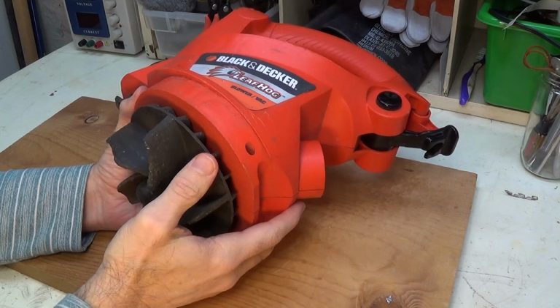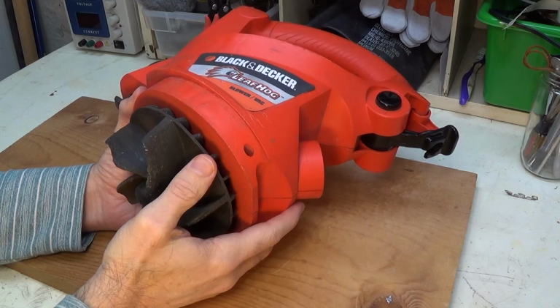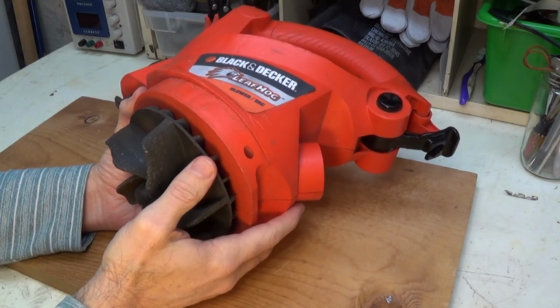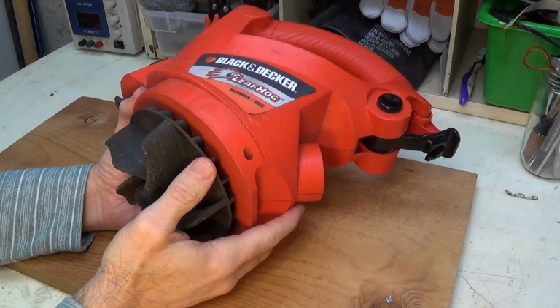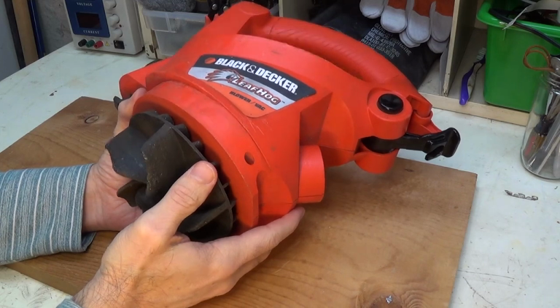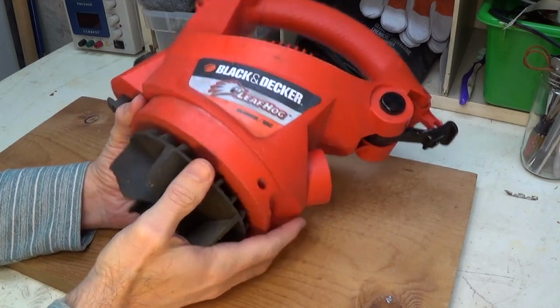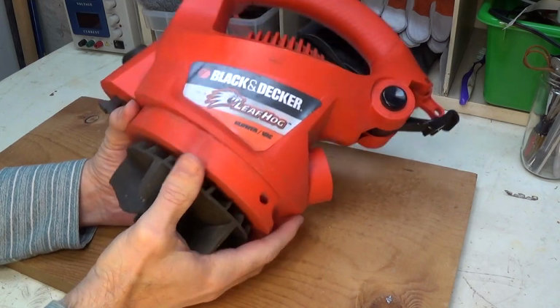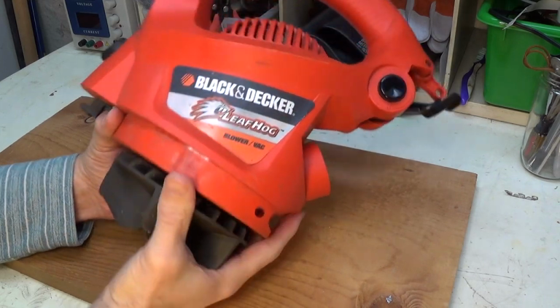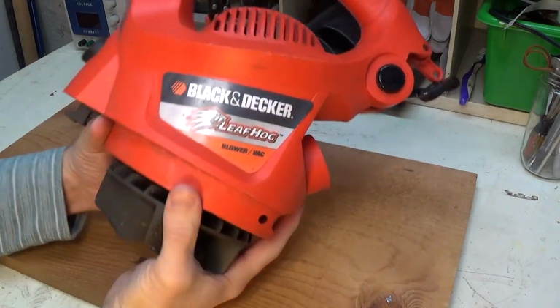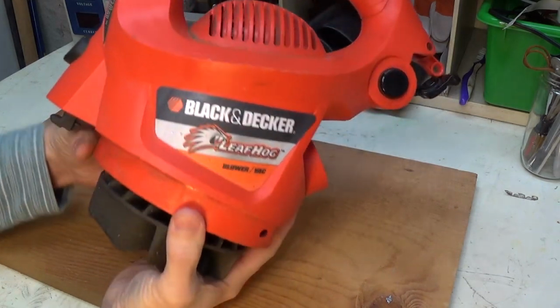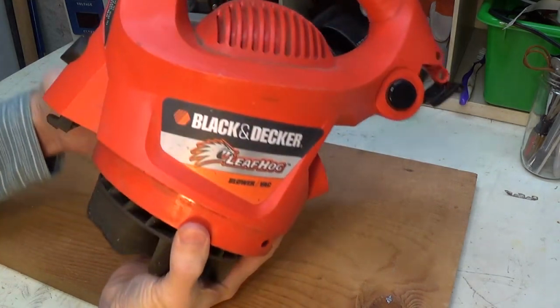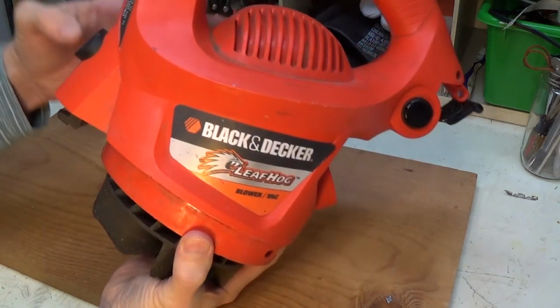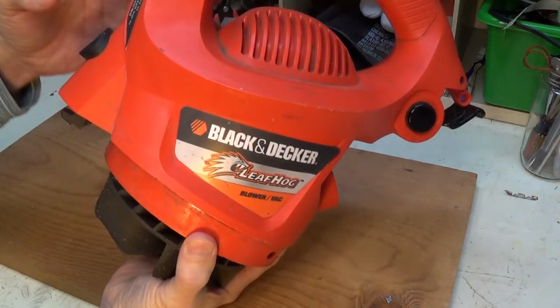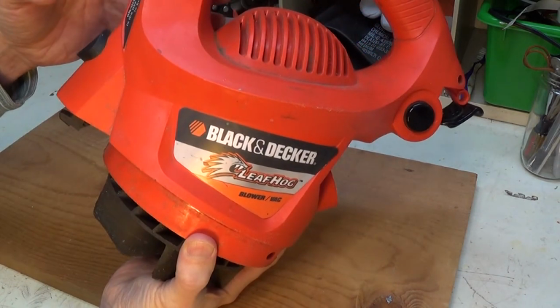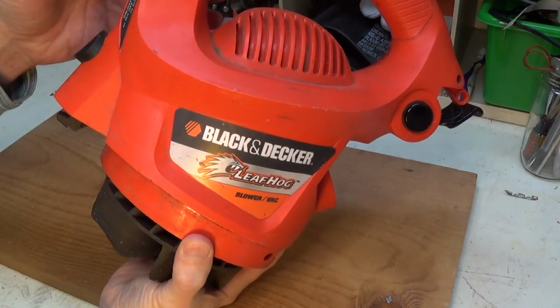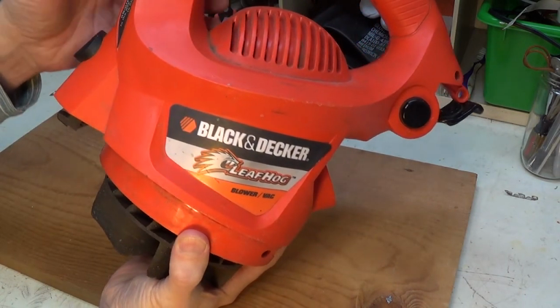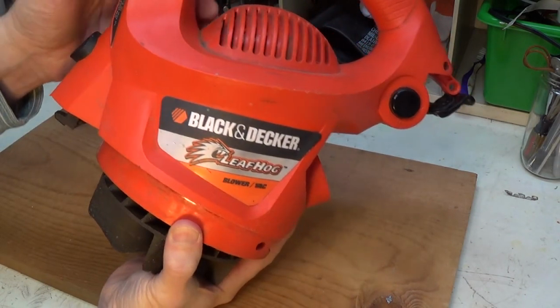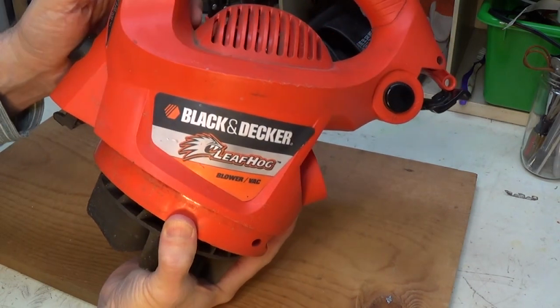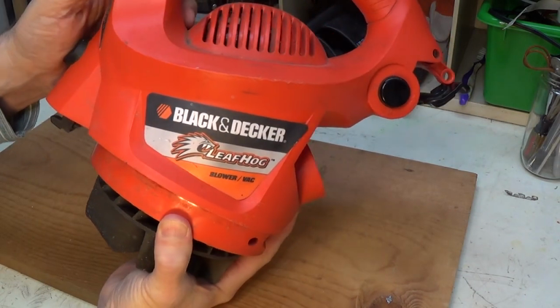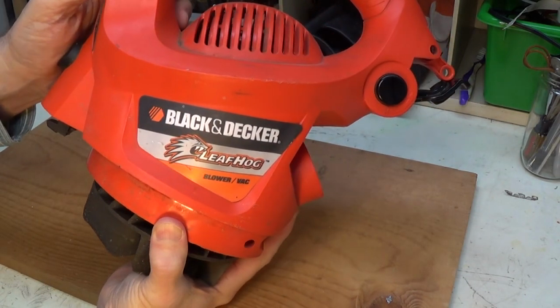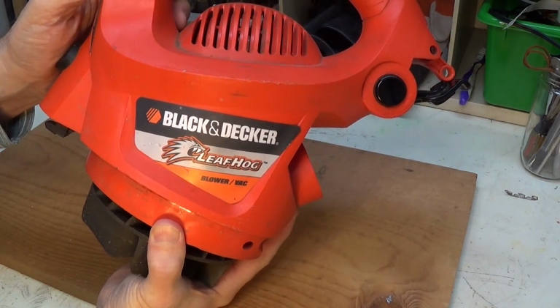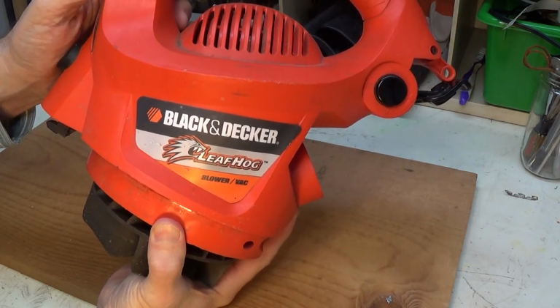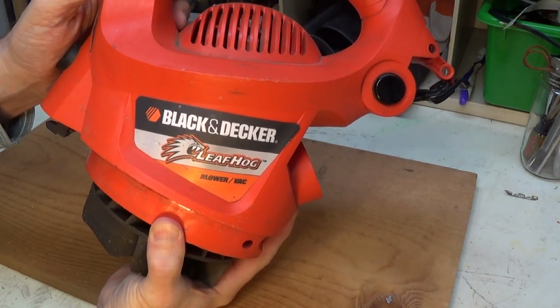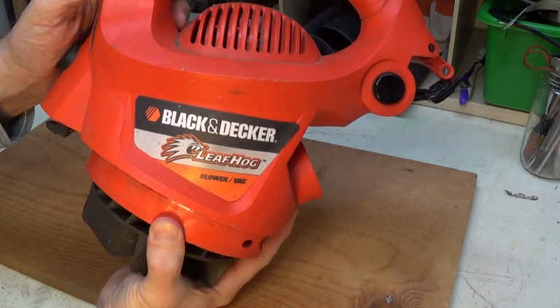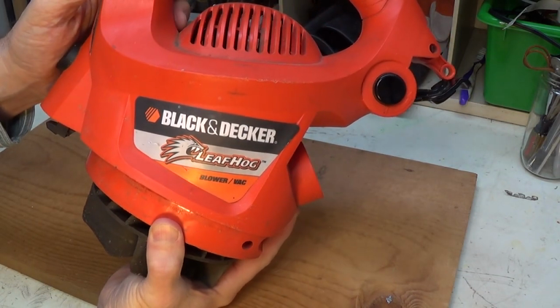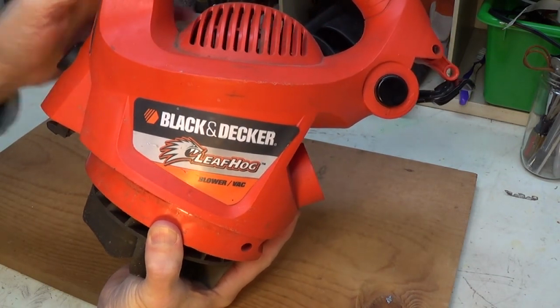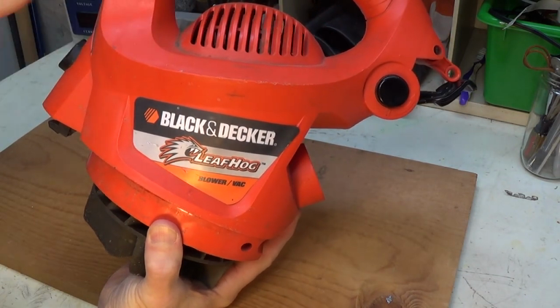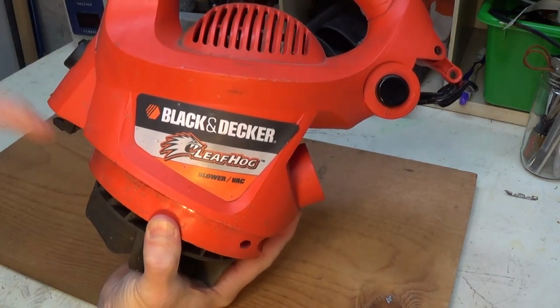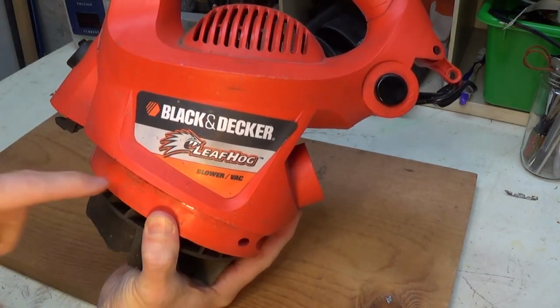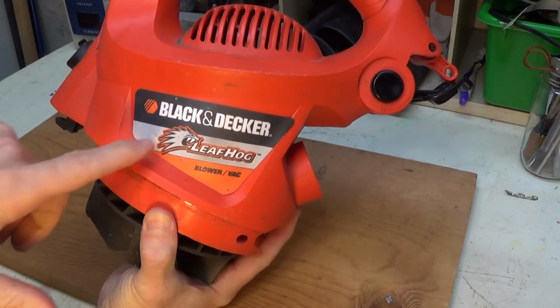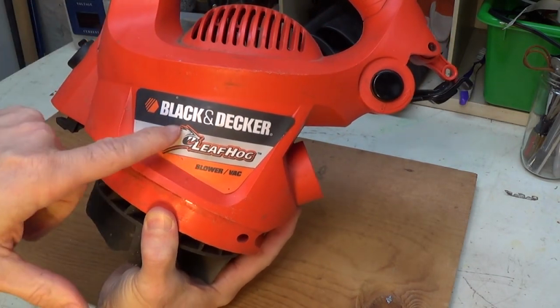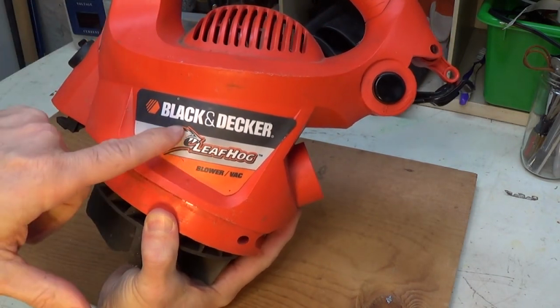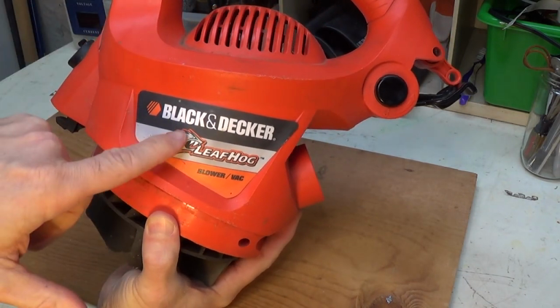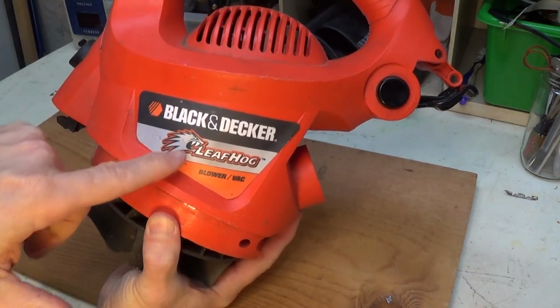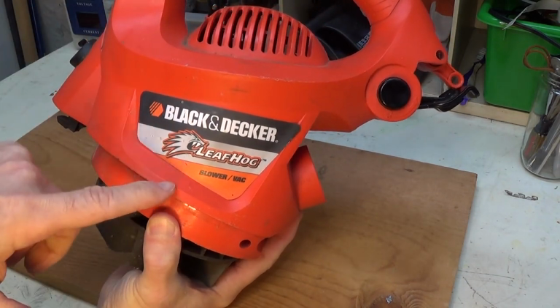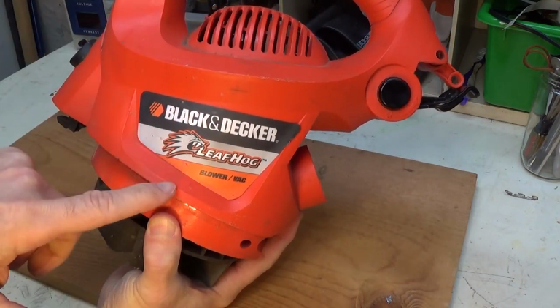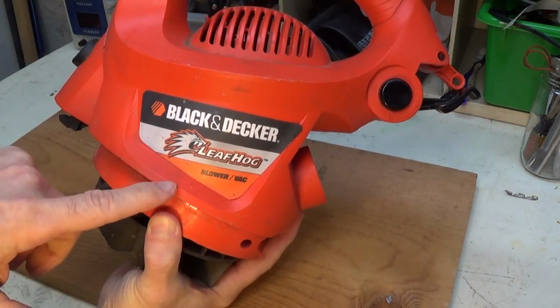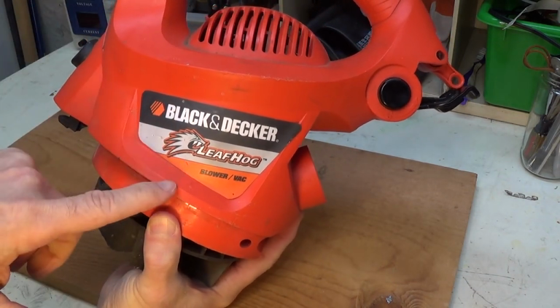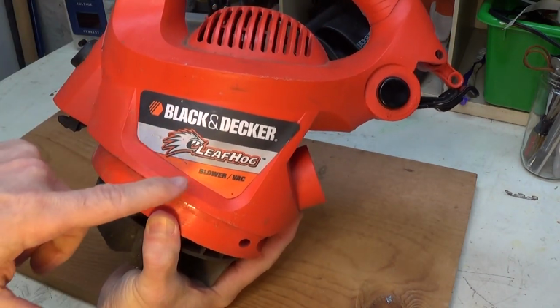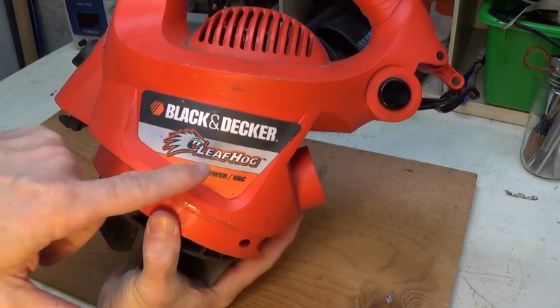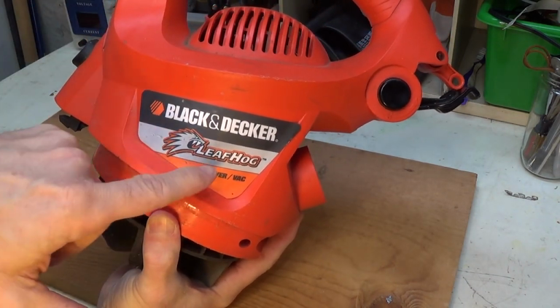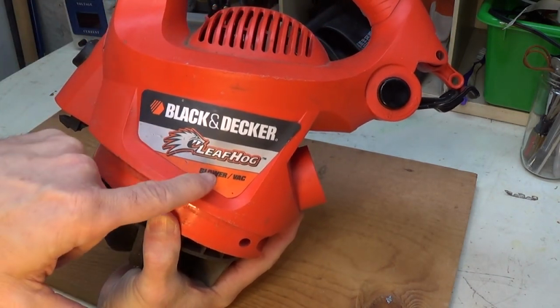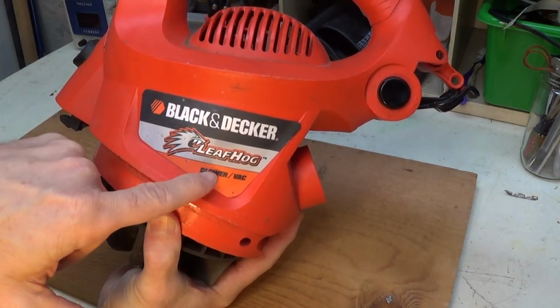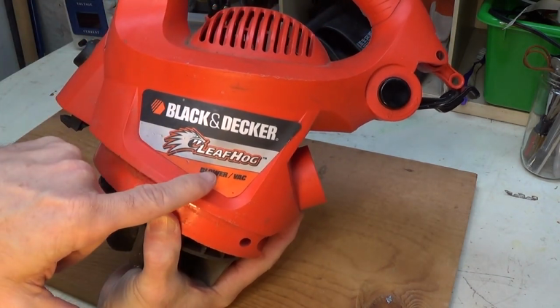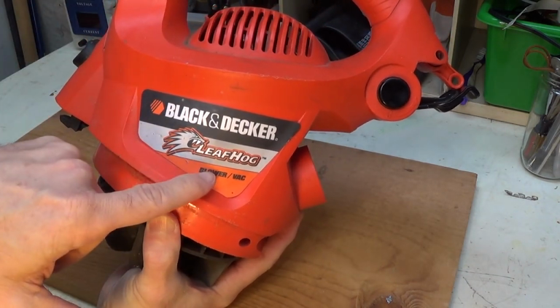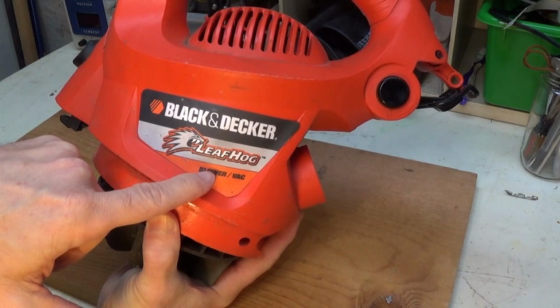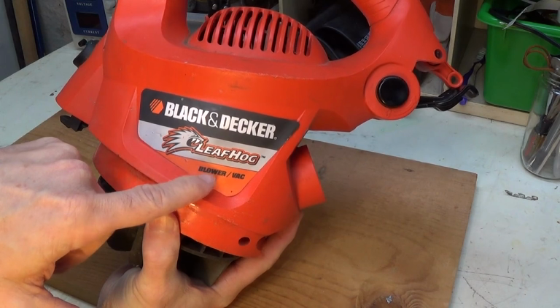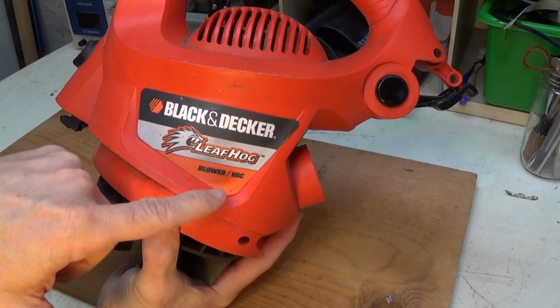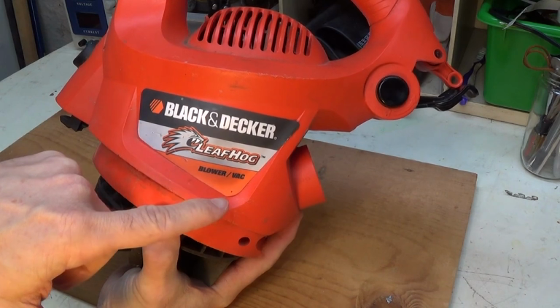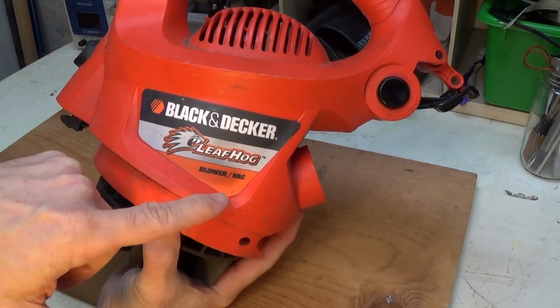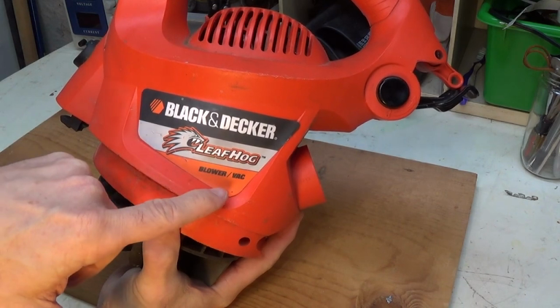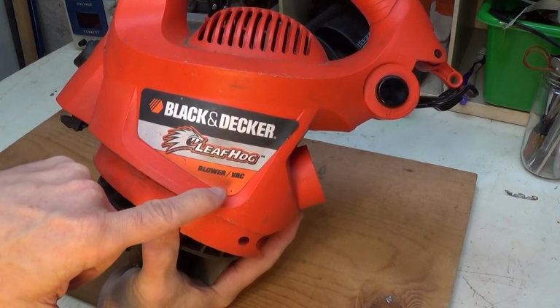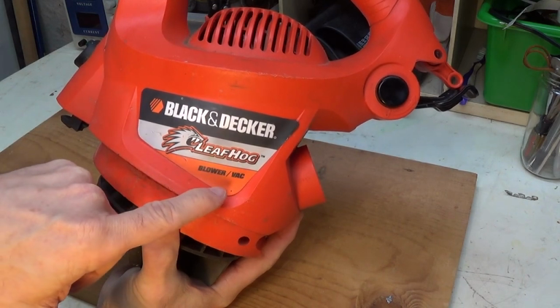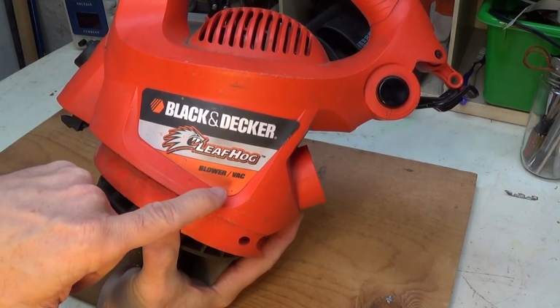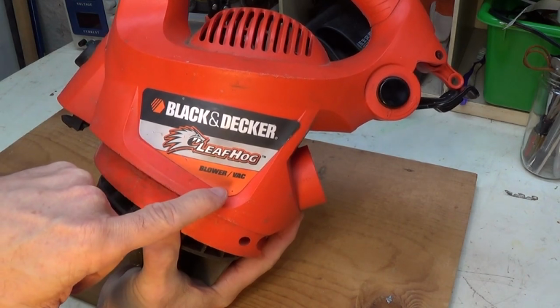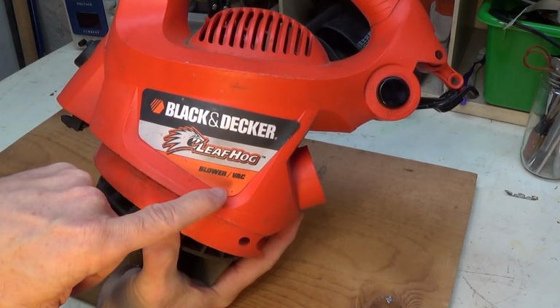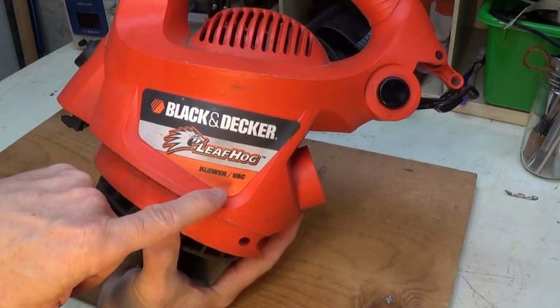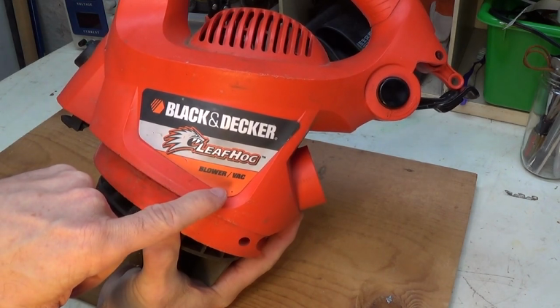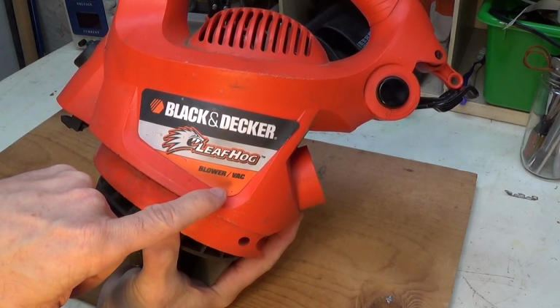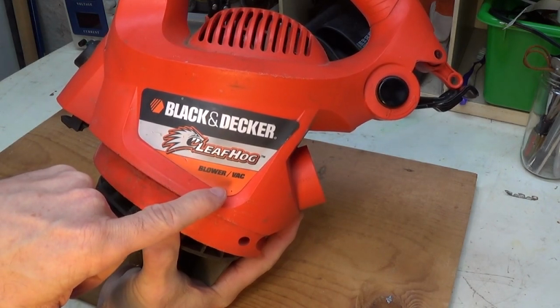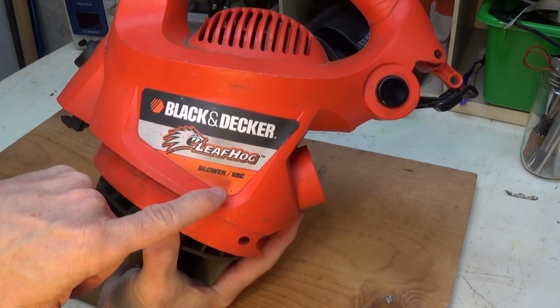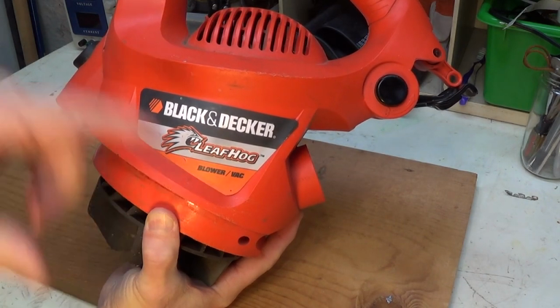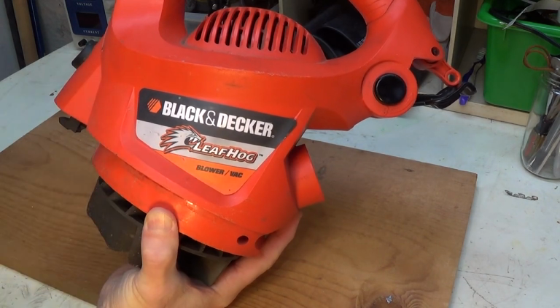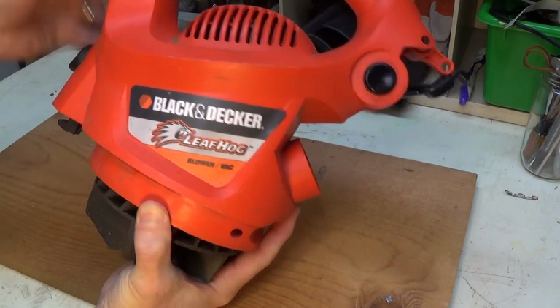Hello, this is Gio. Hey, look what I have here. I have a Black & Decker Leaf Hog Leaf Blower and VAC.